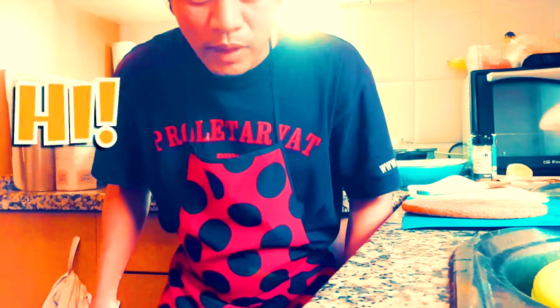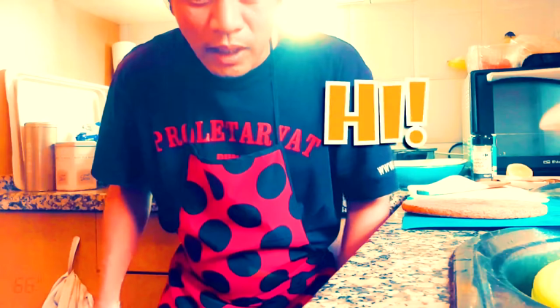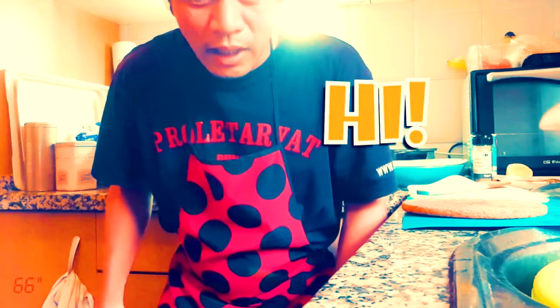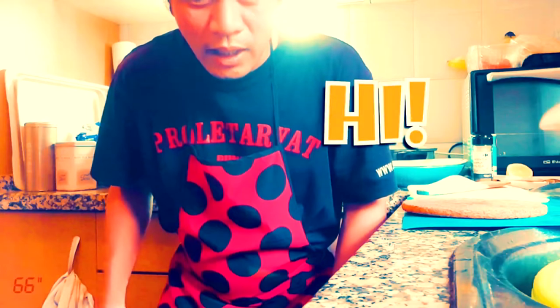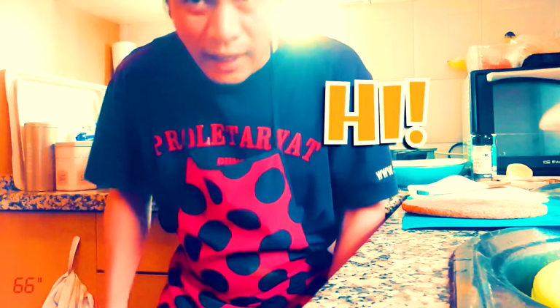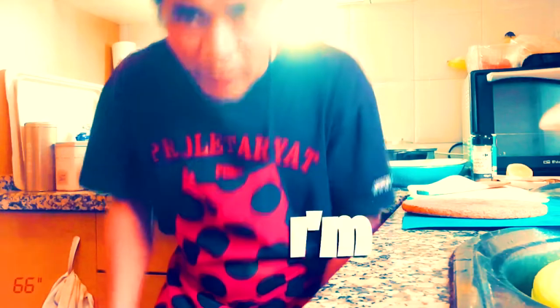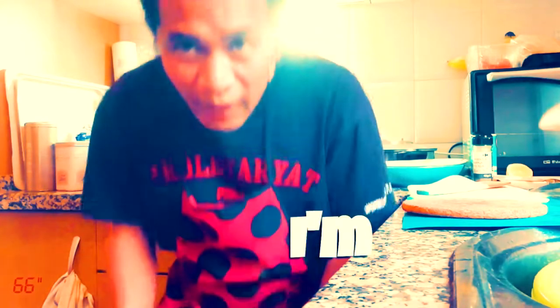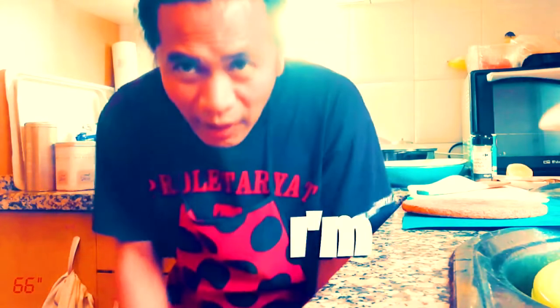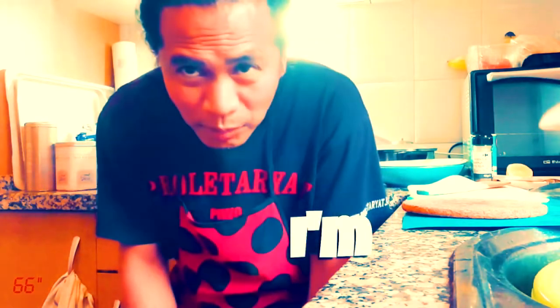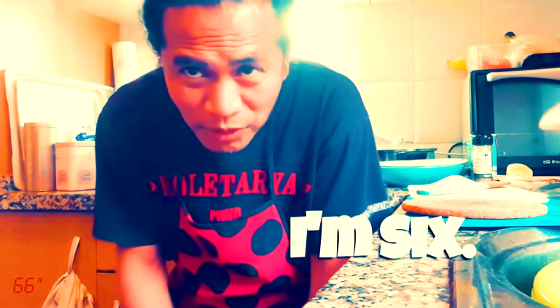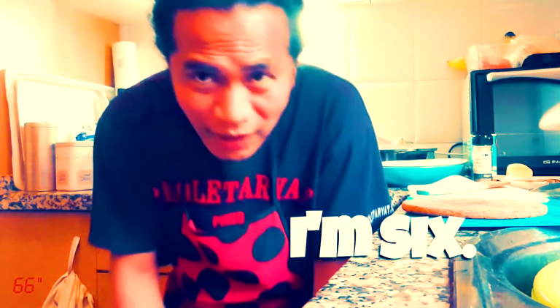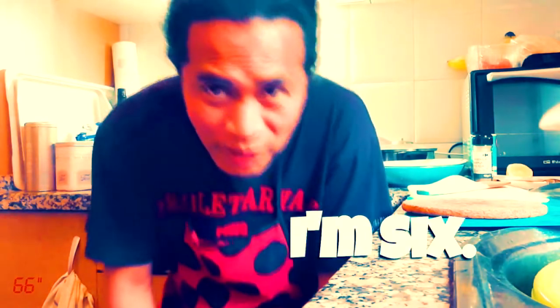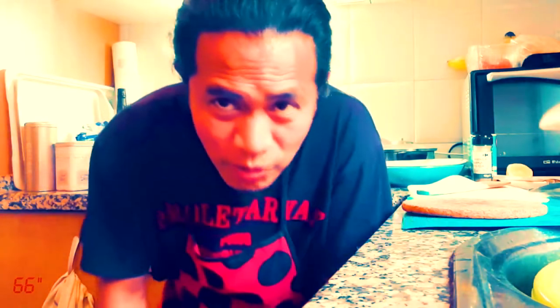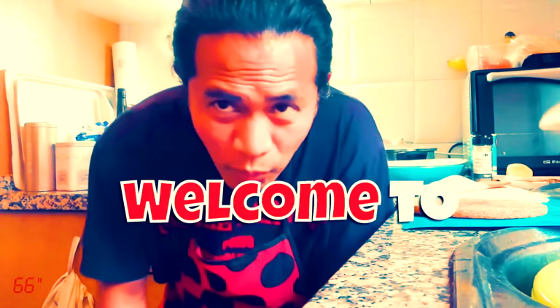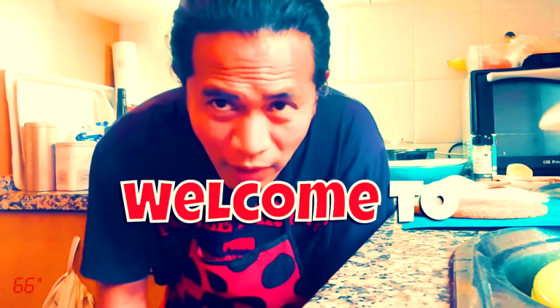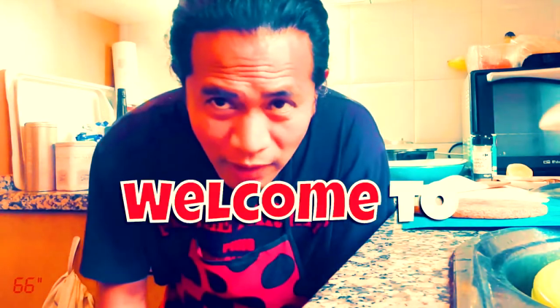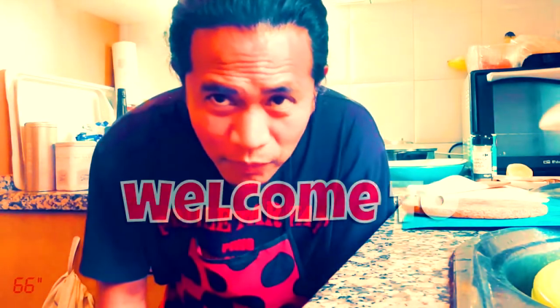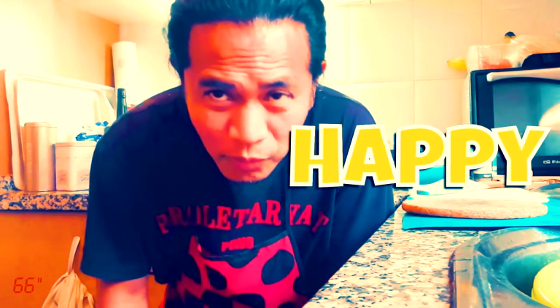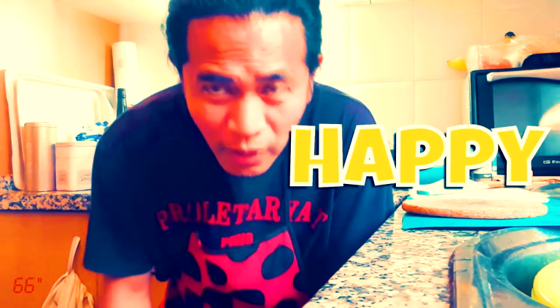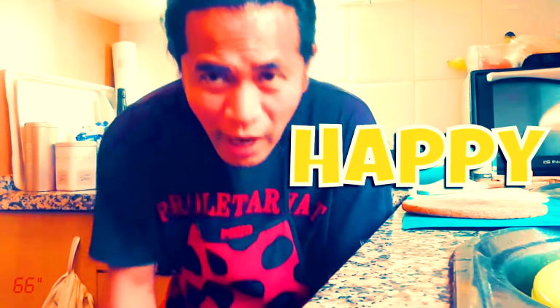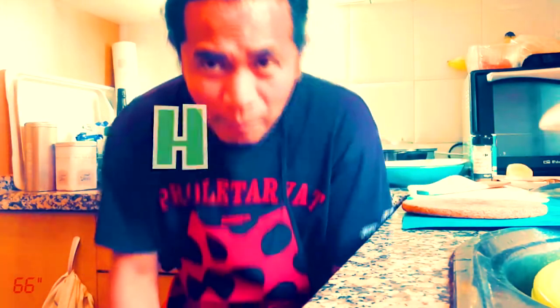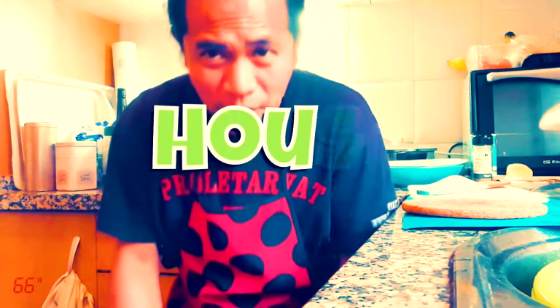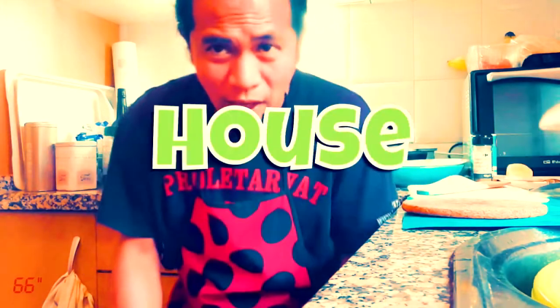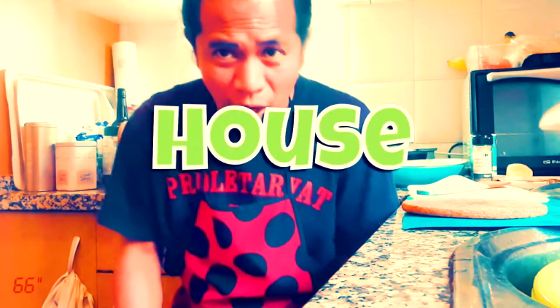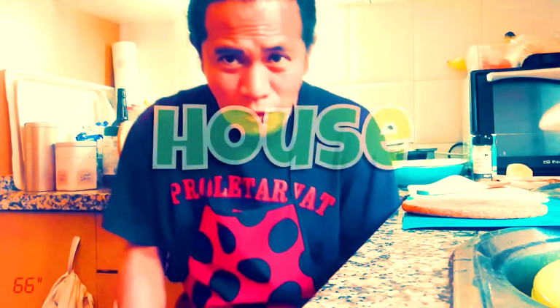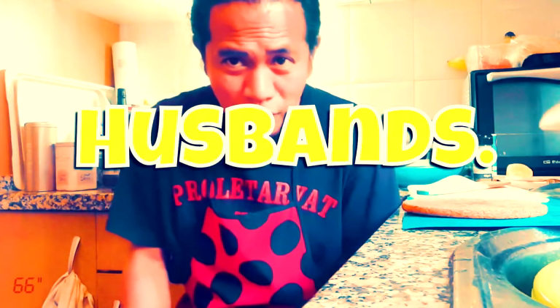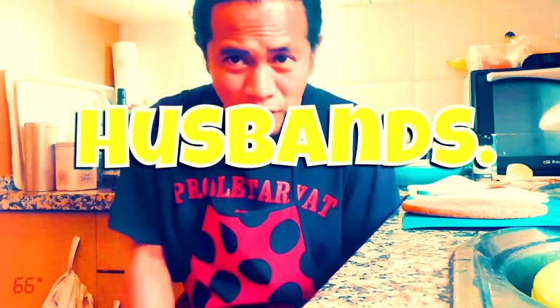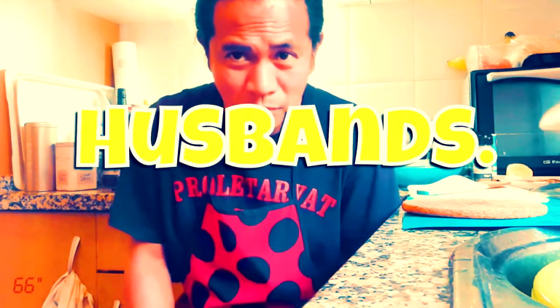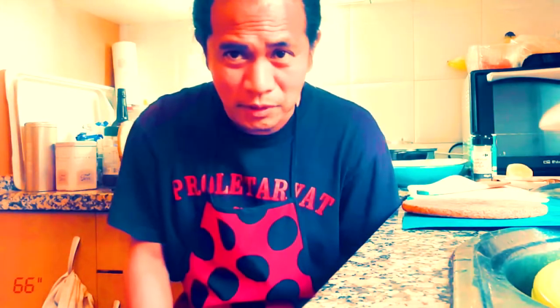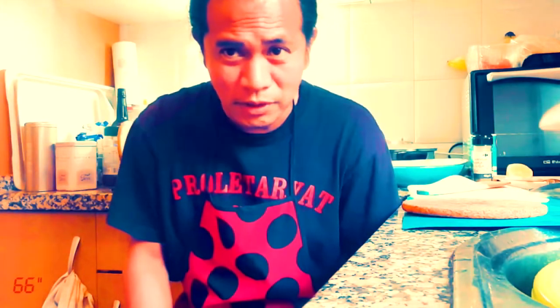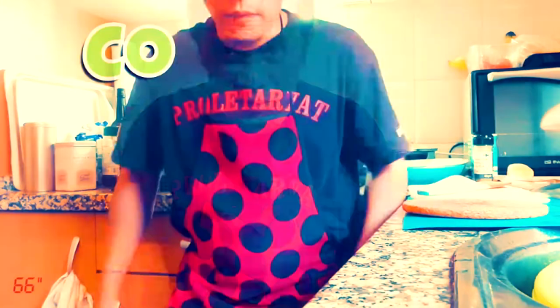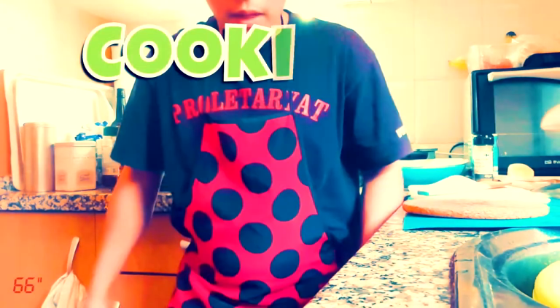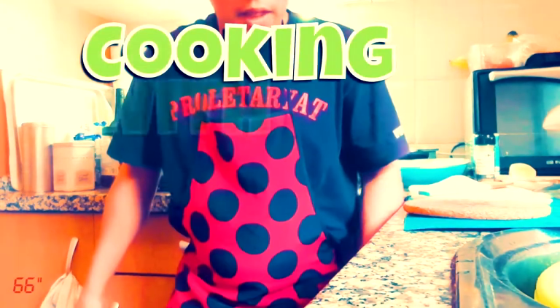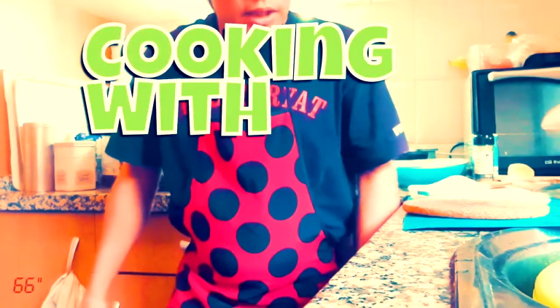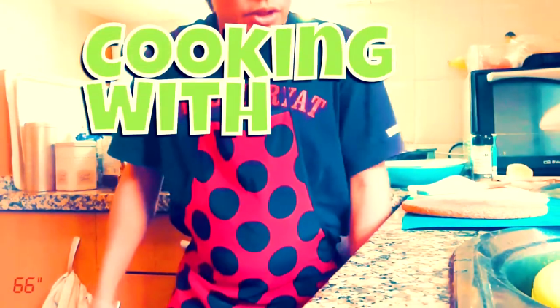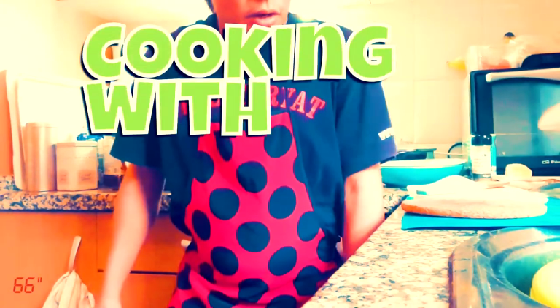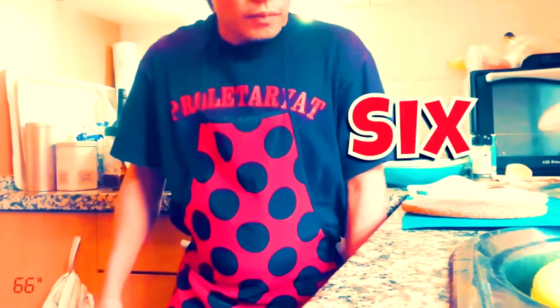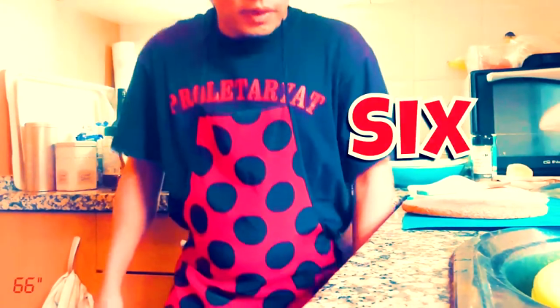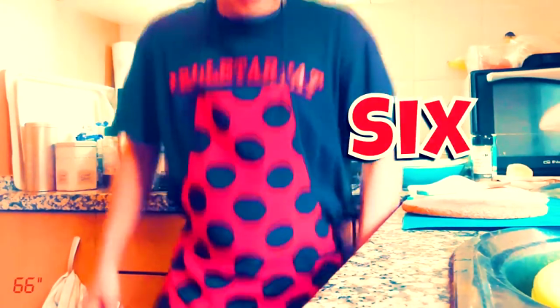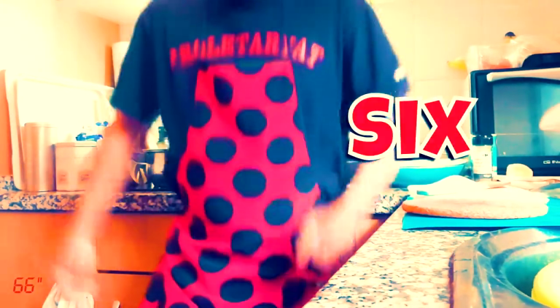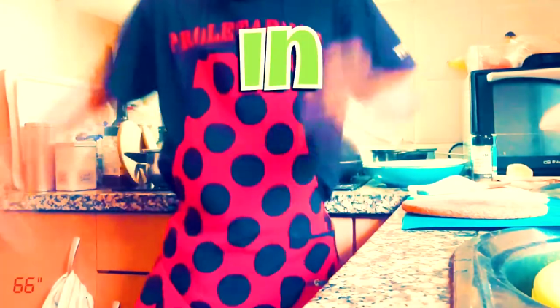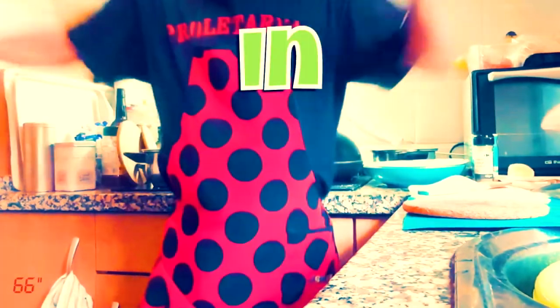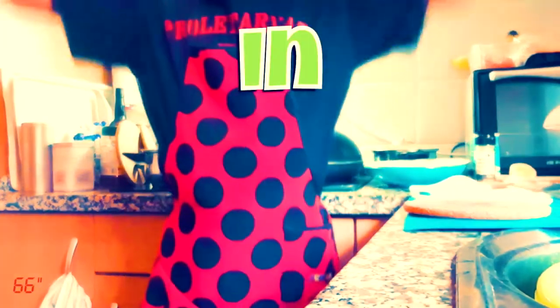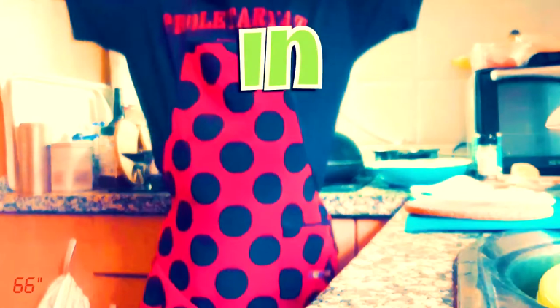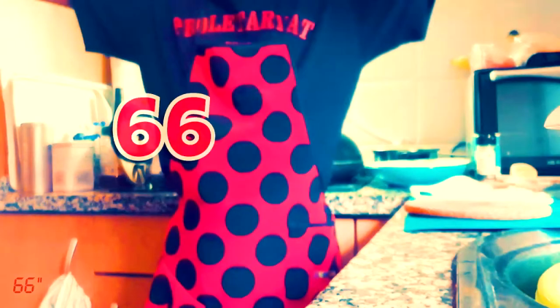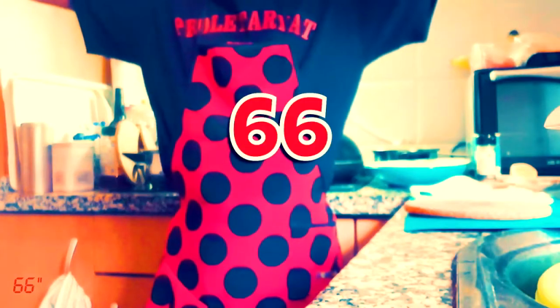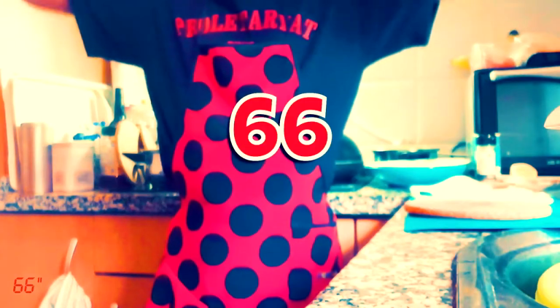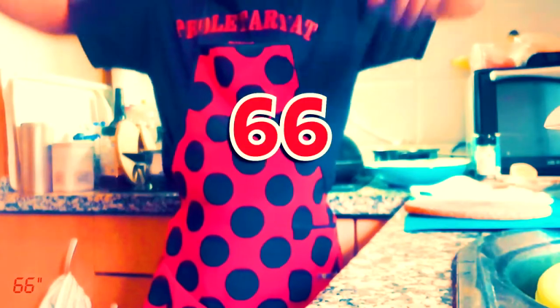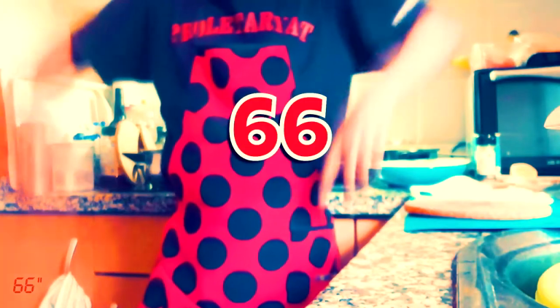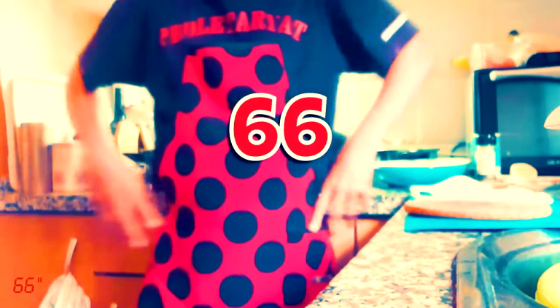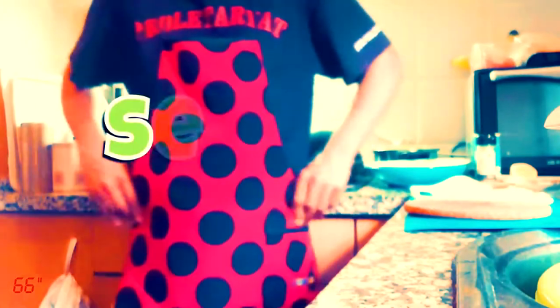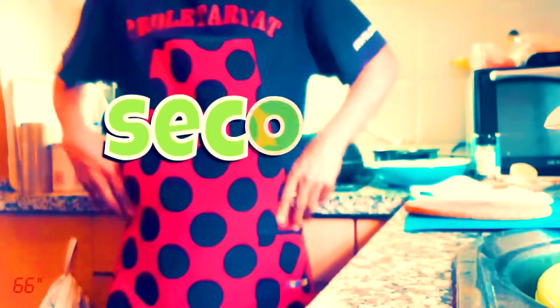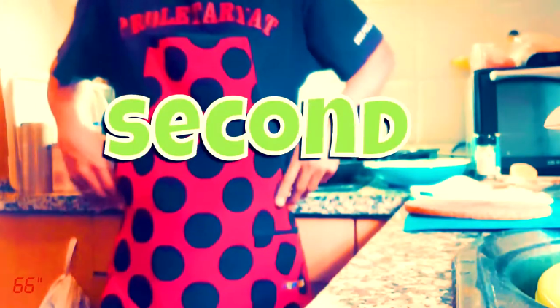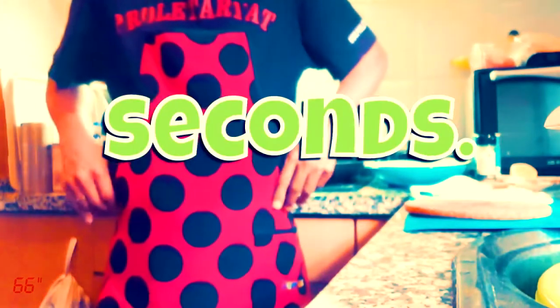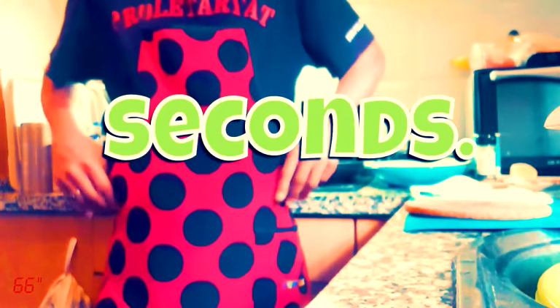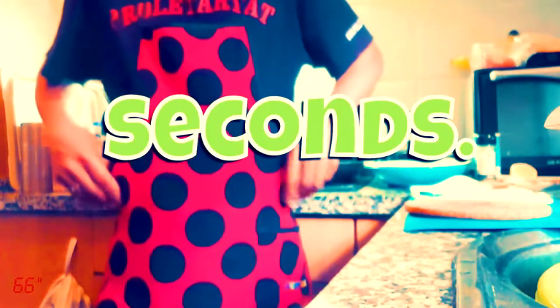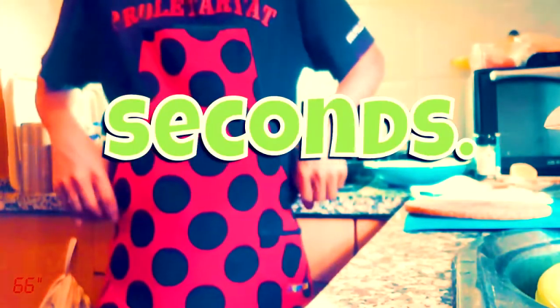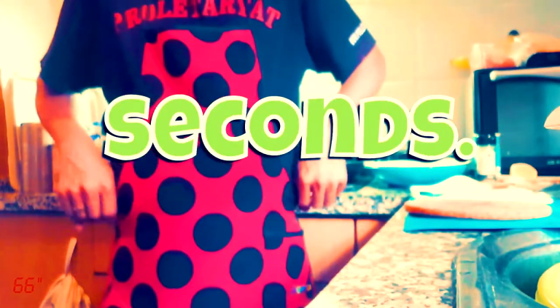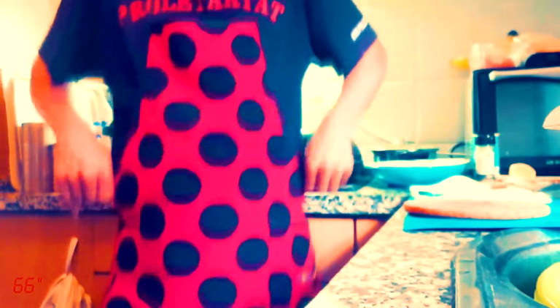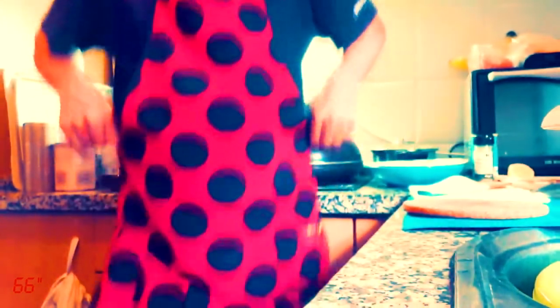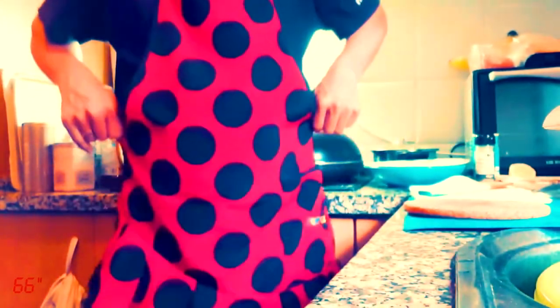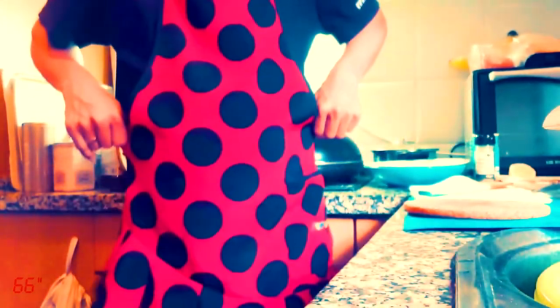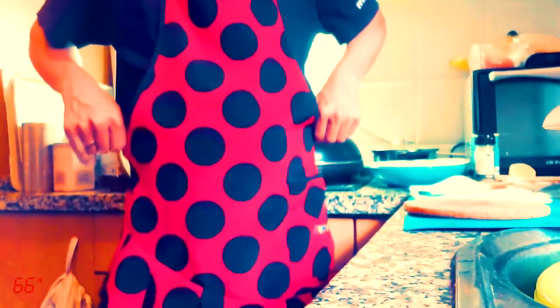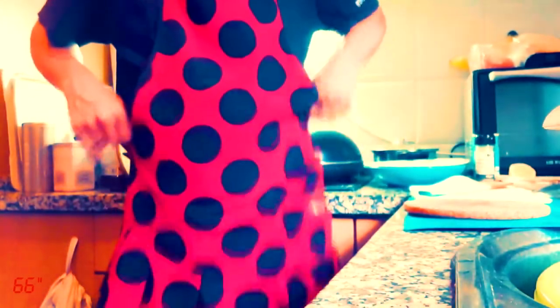Hi, I'm Six. Welcome to Happy House Suspense. Cooking with Six in 66 seconds. Olé!